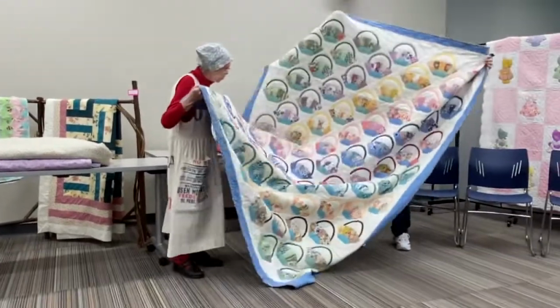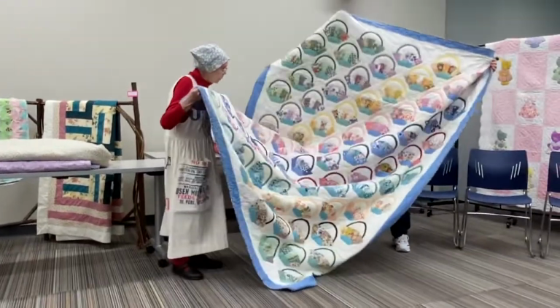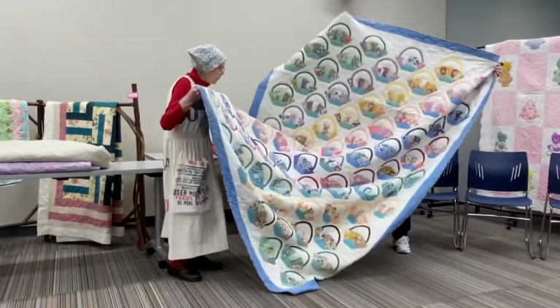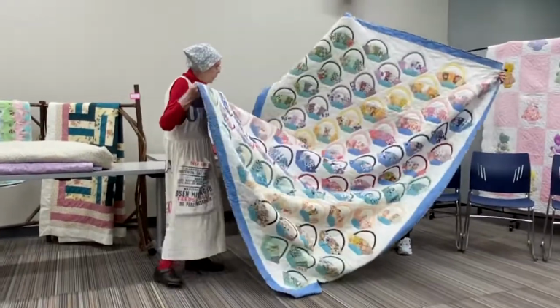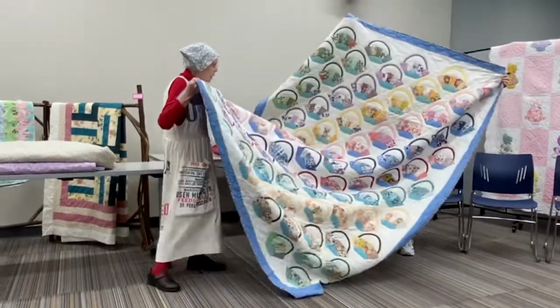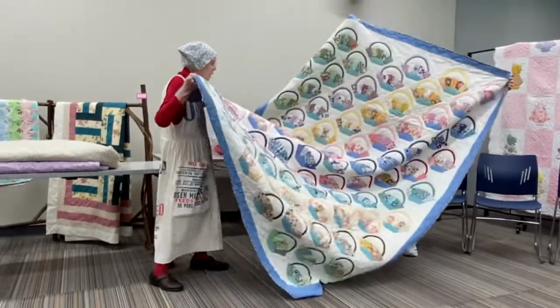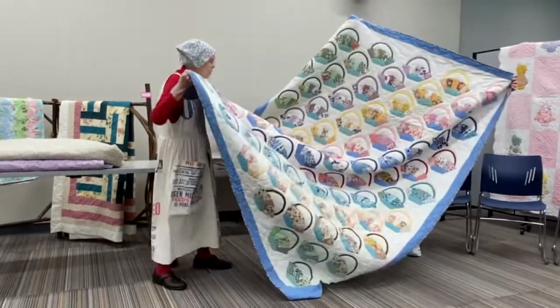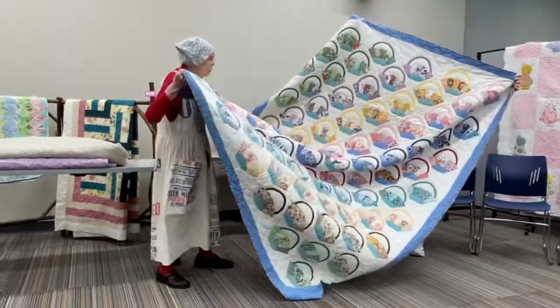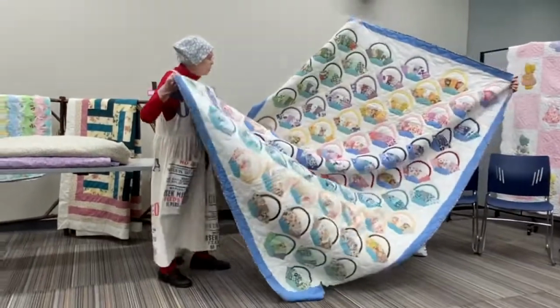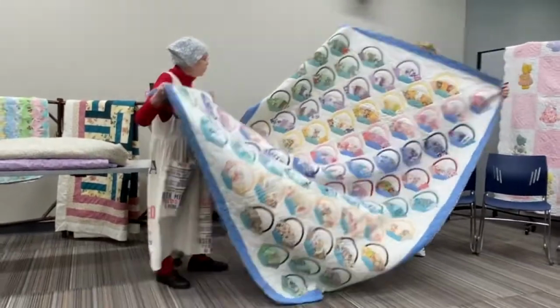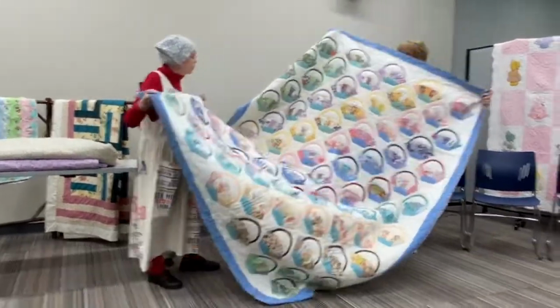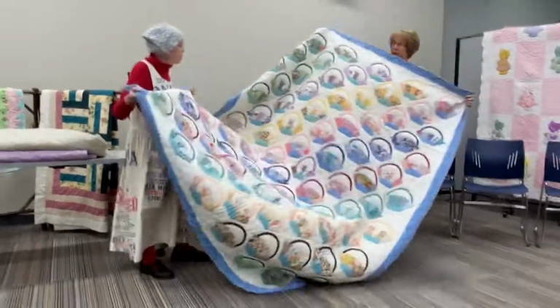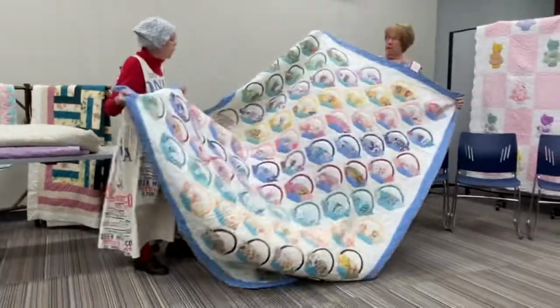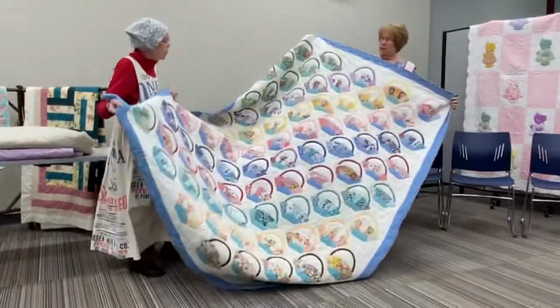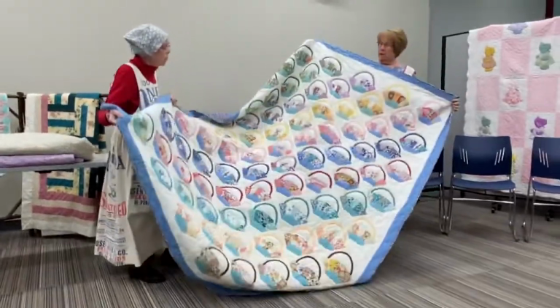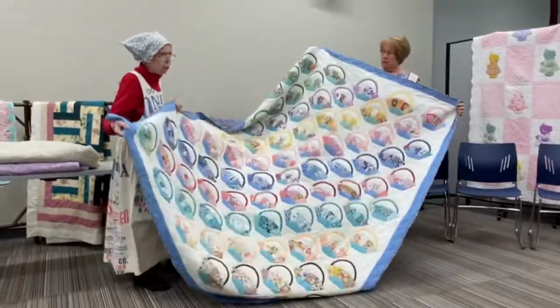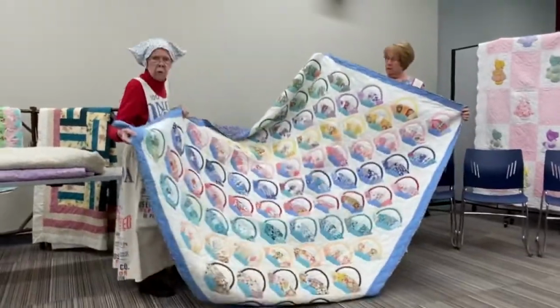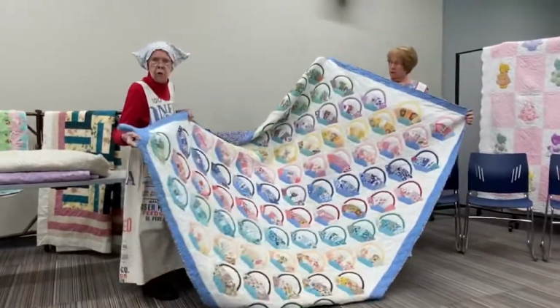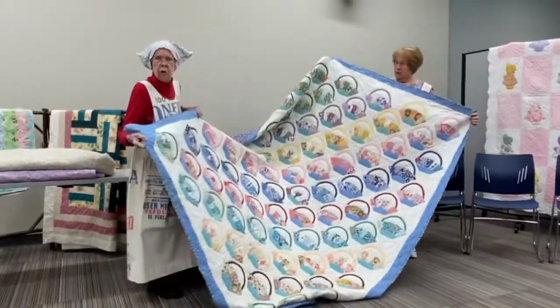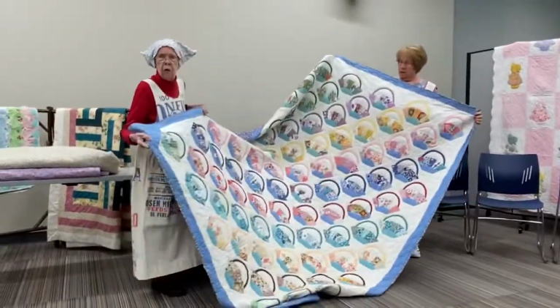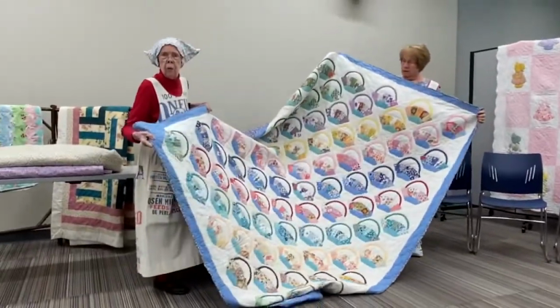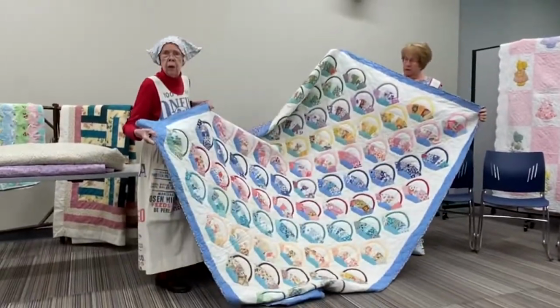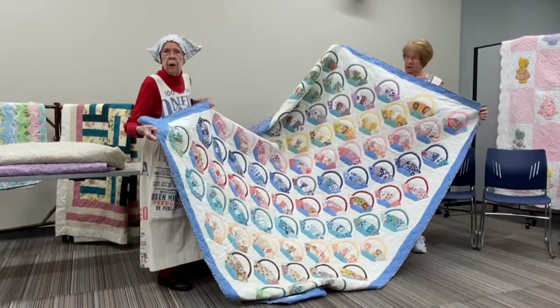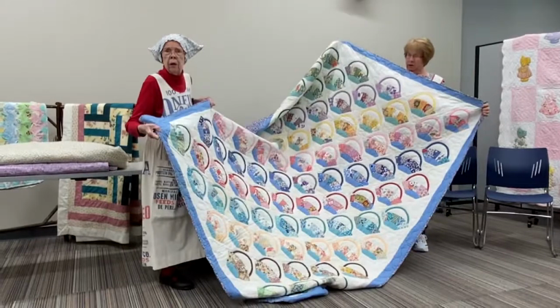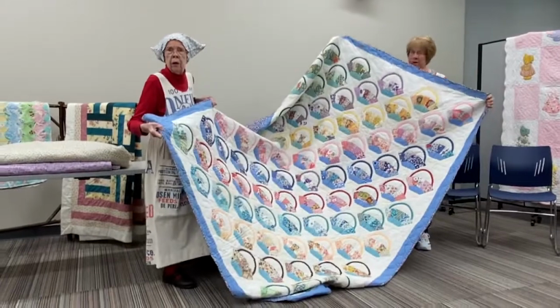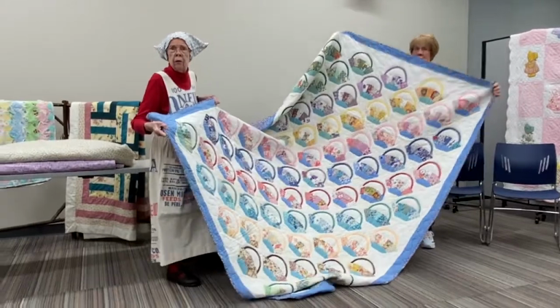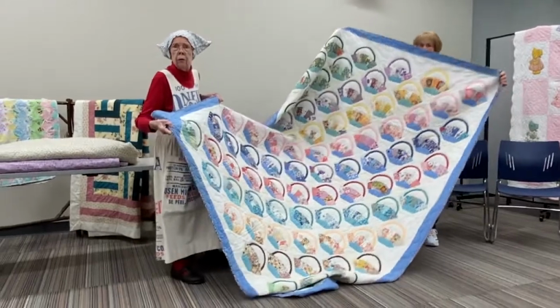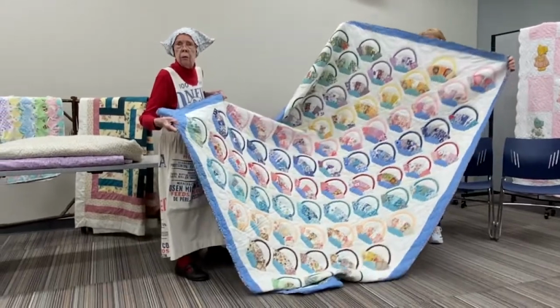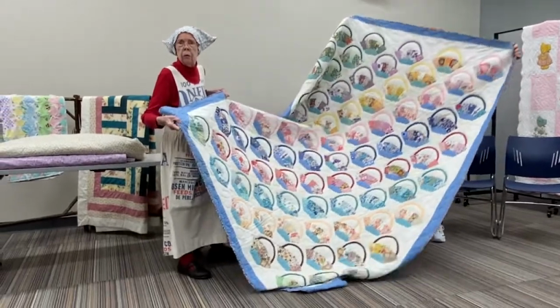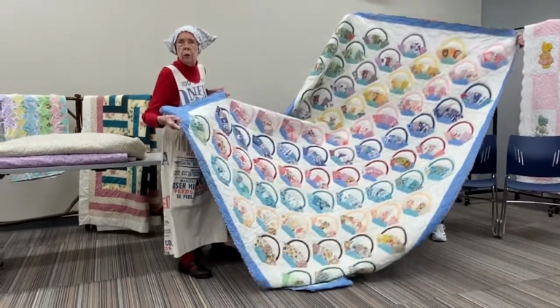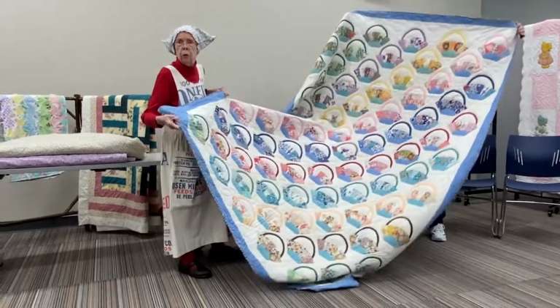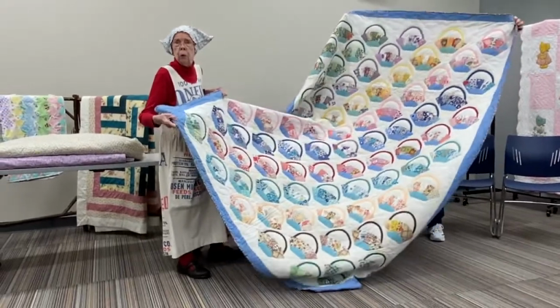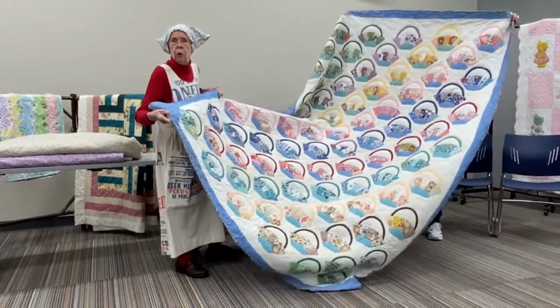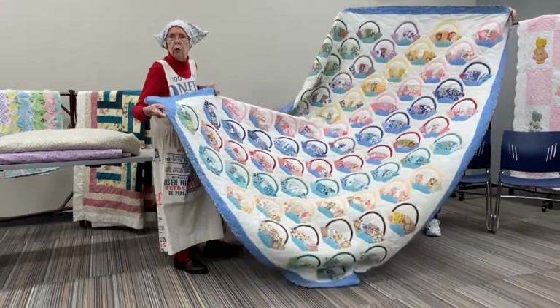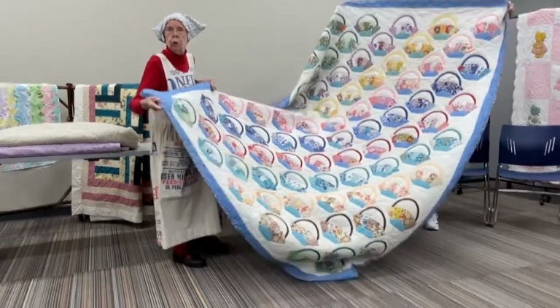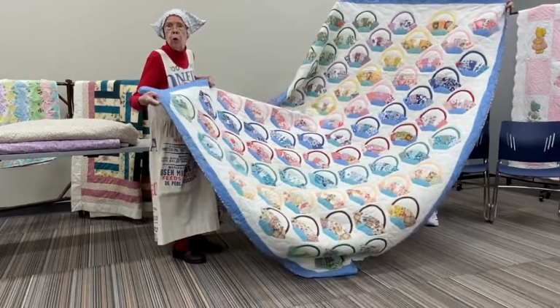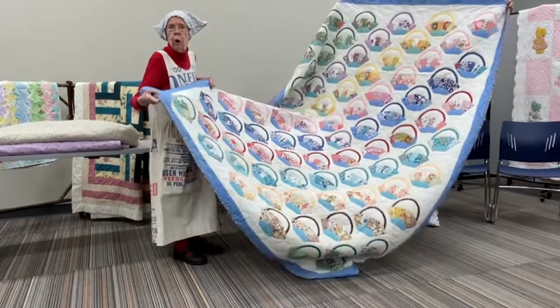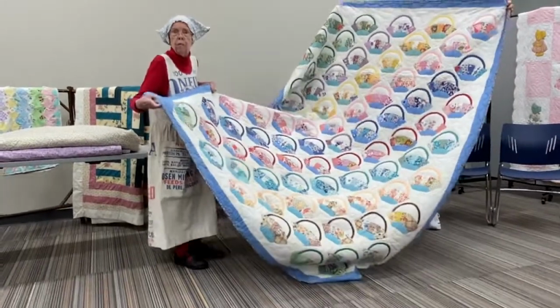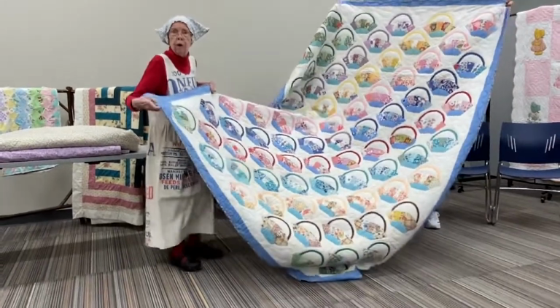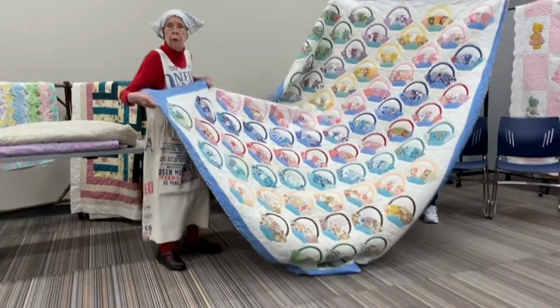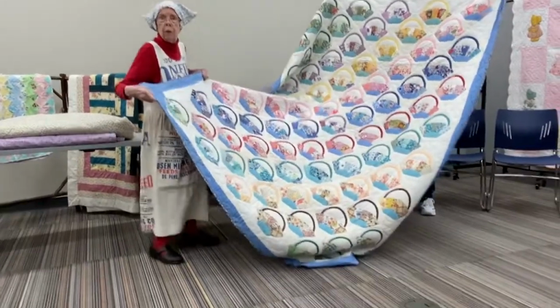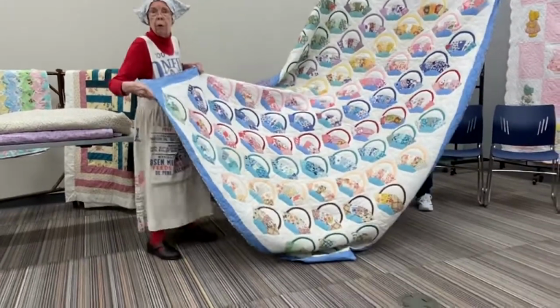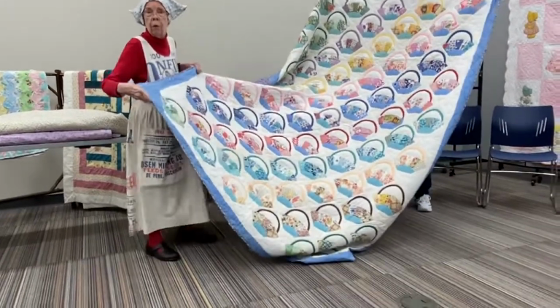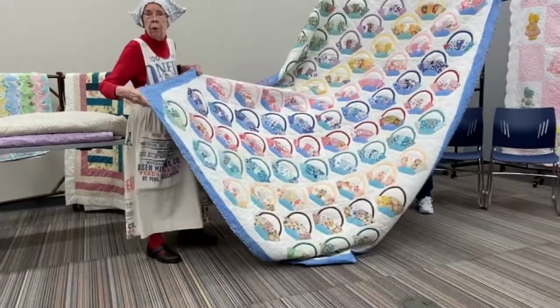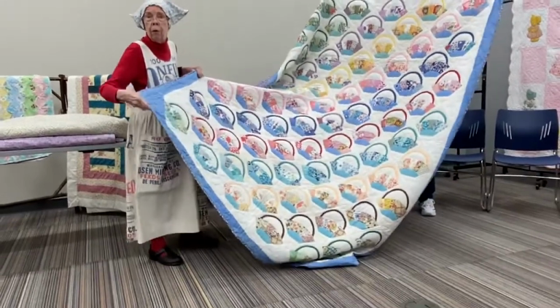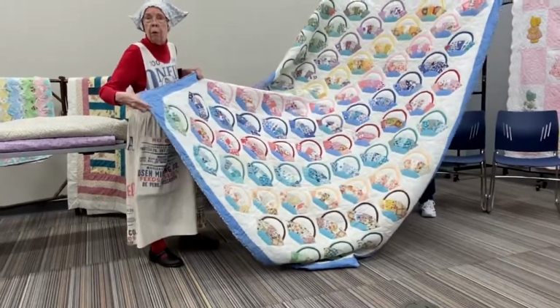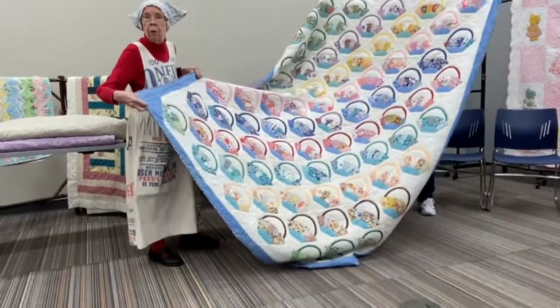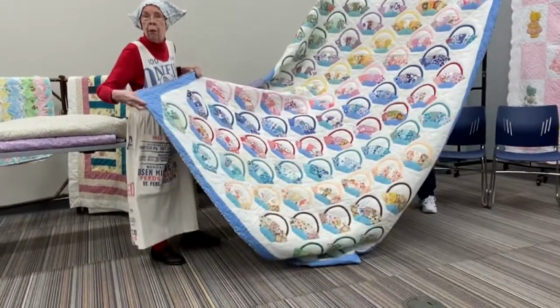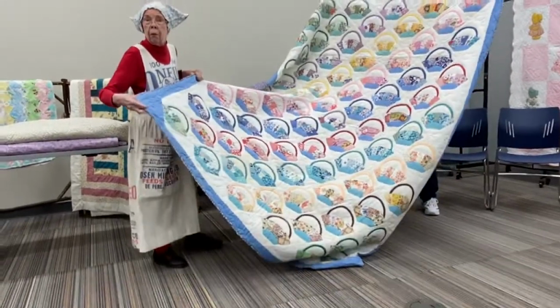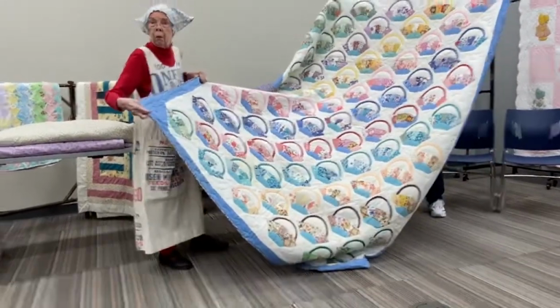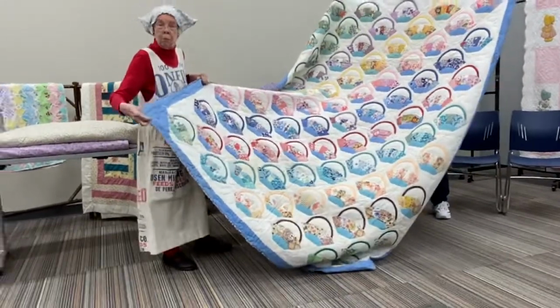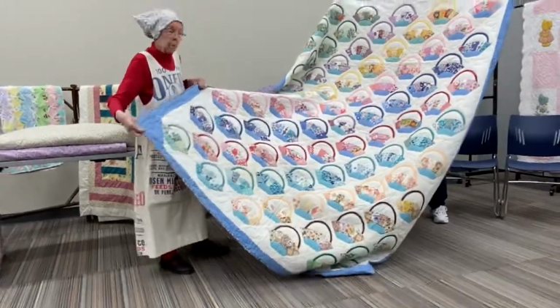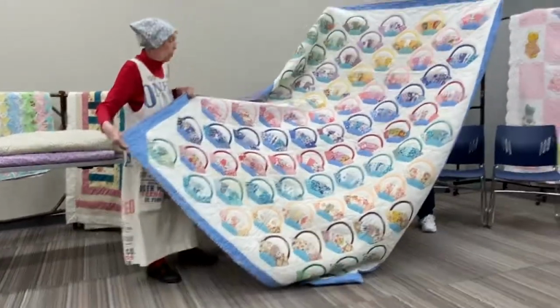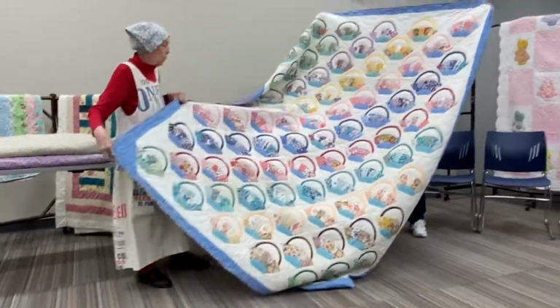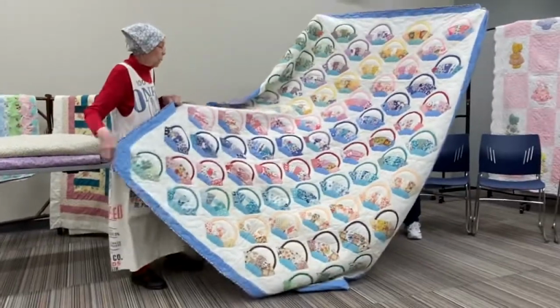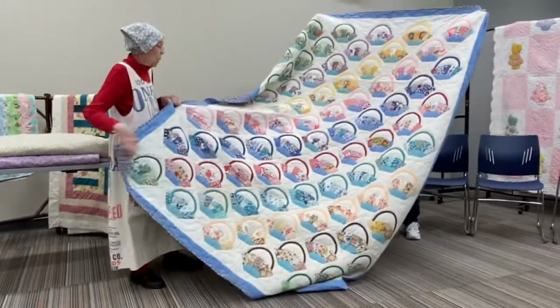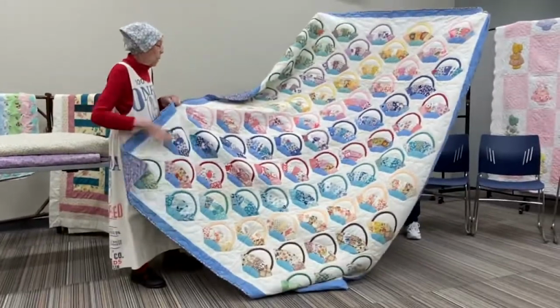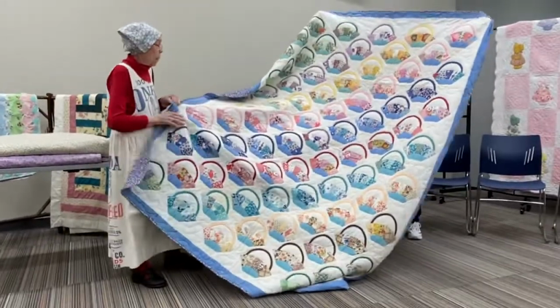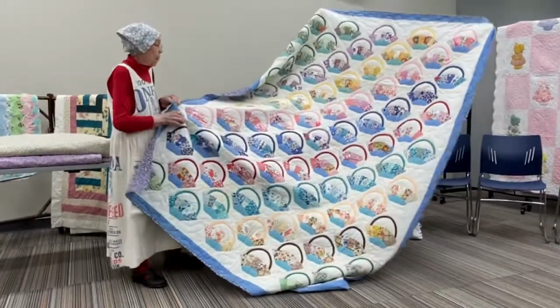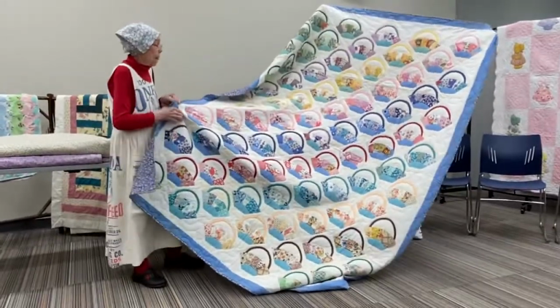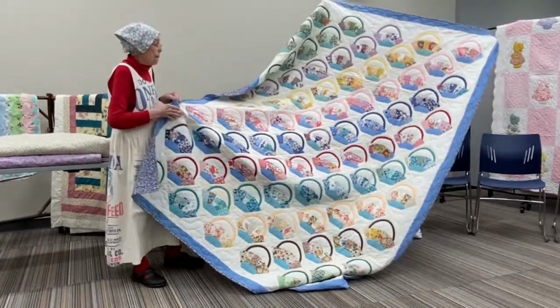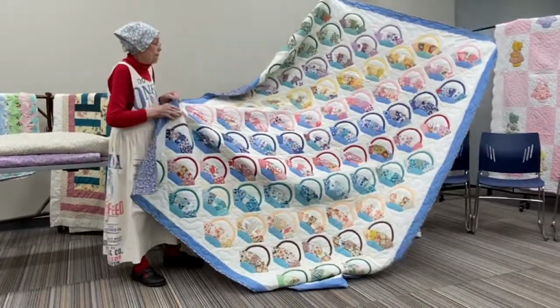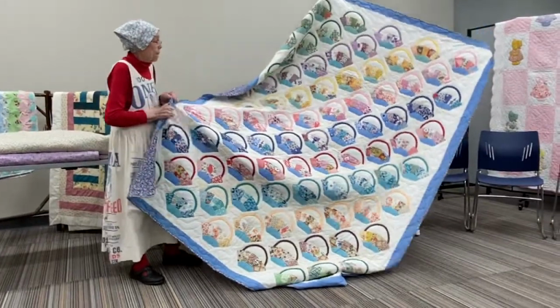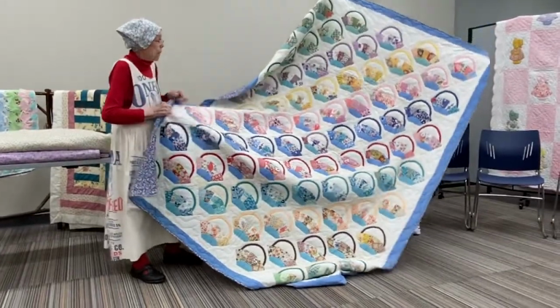And it turns out this one has never been in the quilt show — I found that out this year.